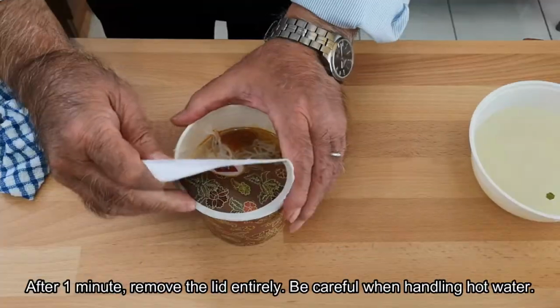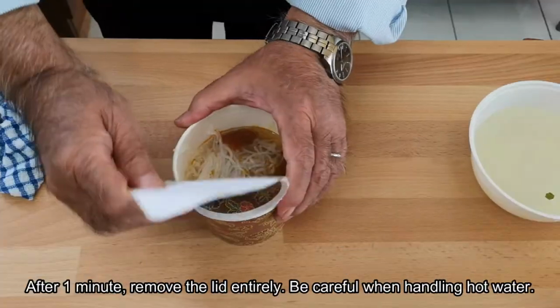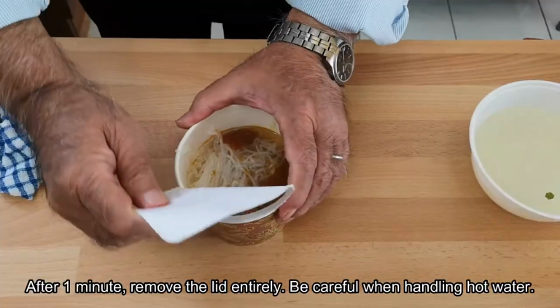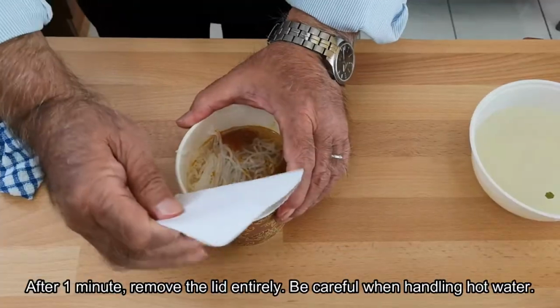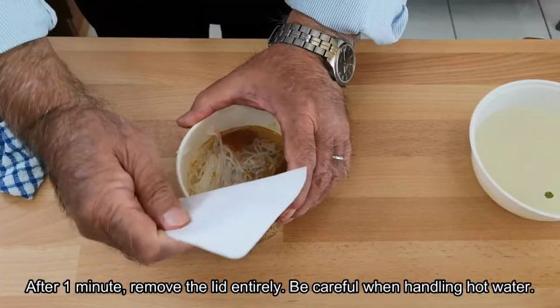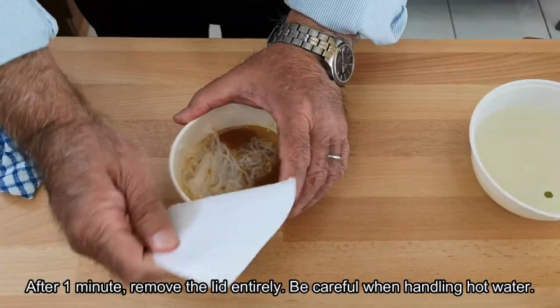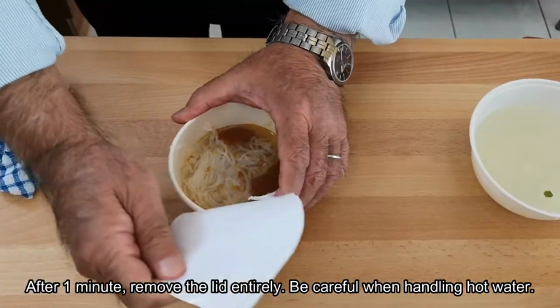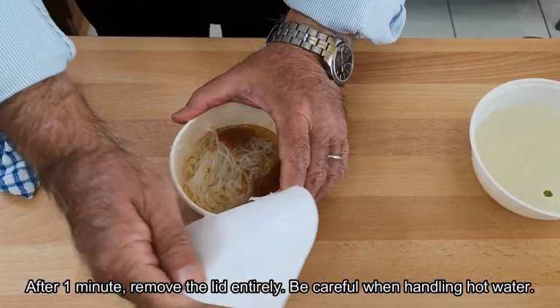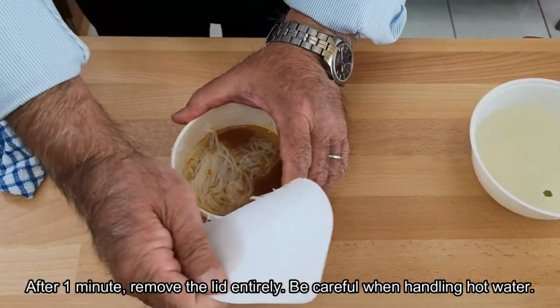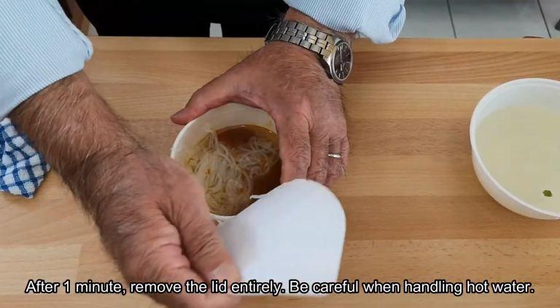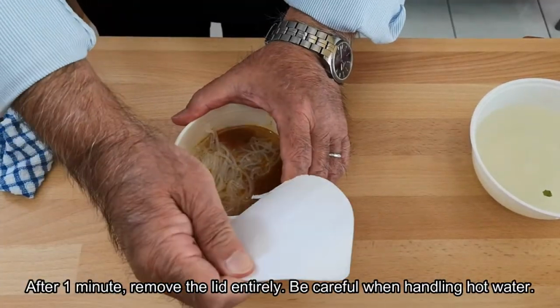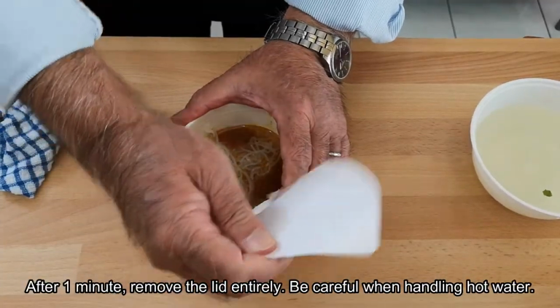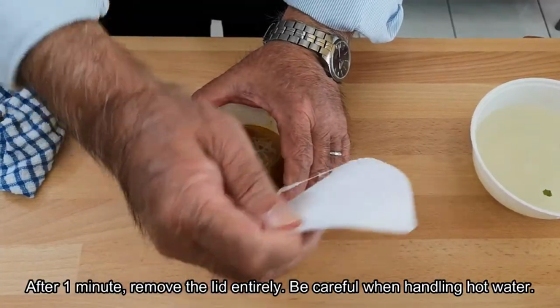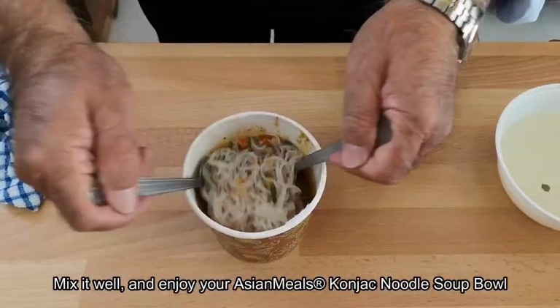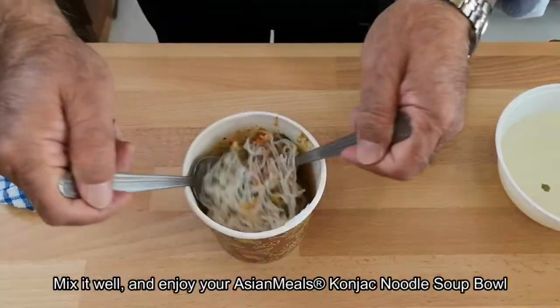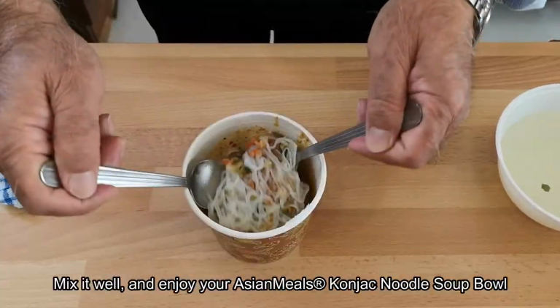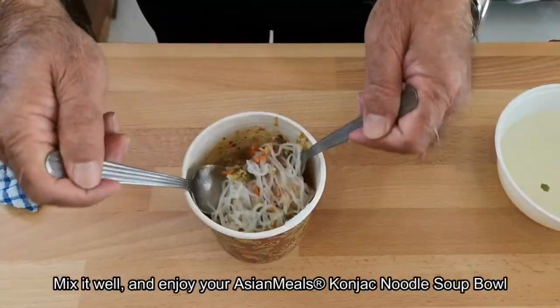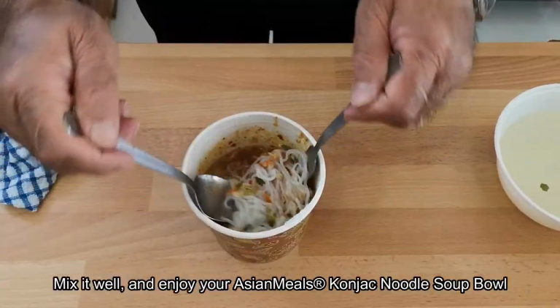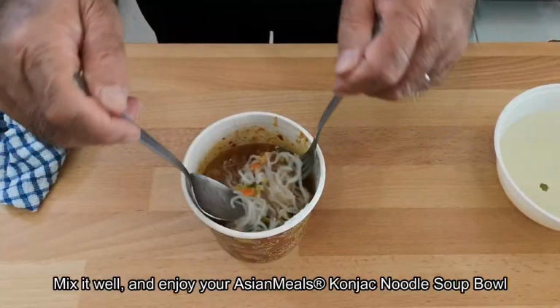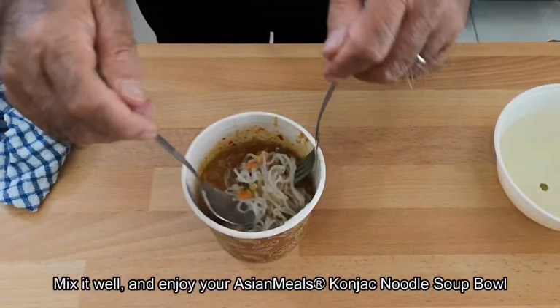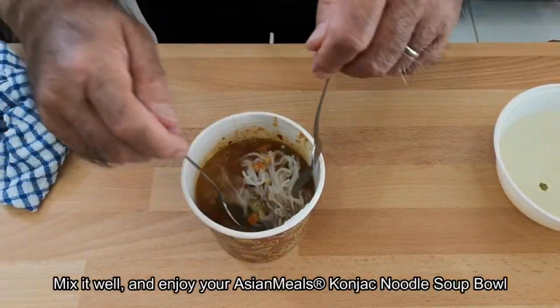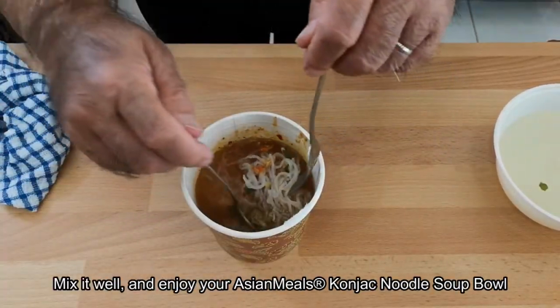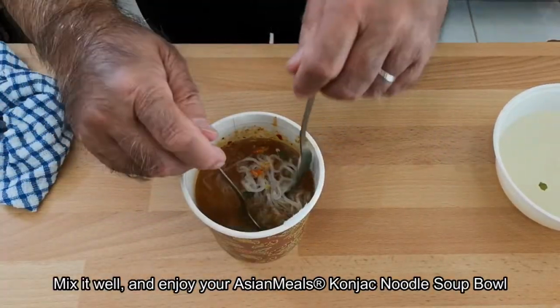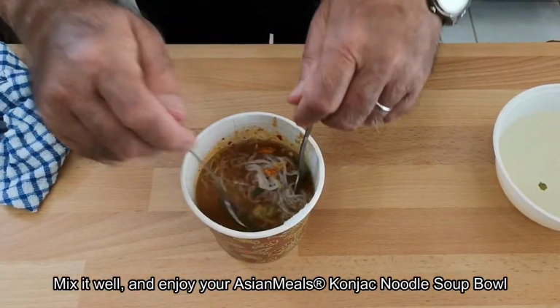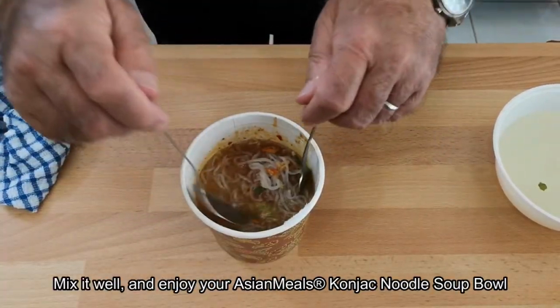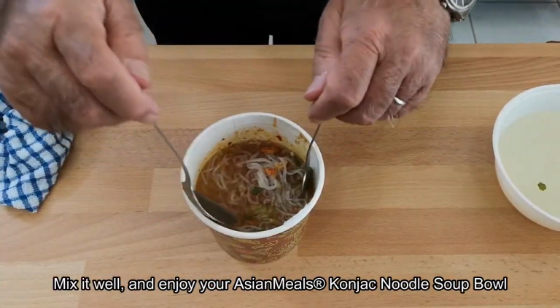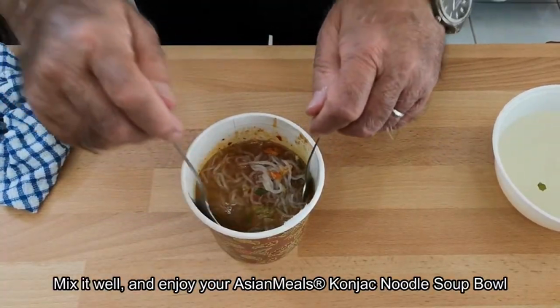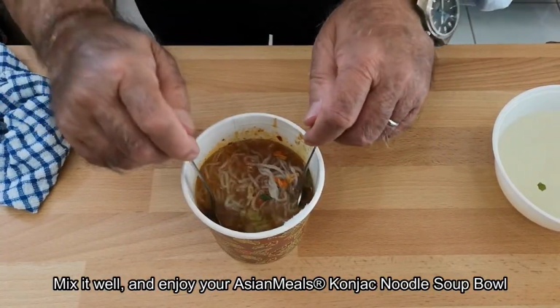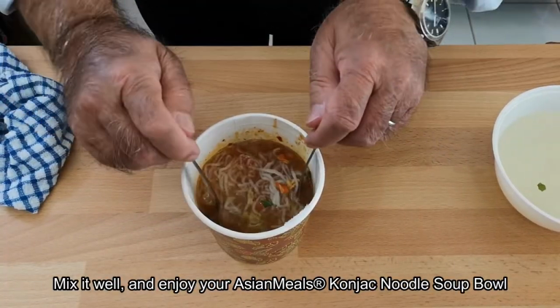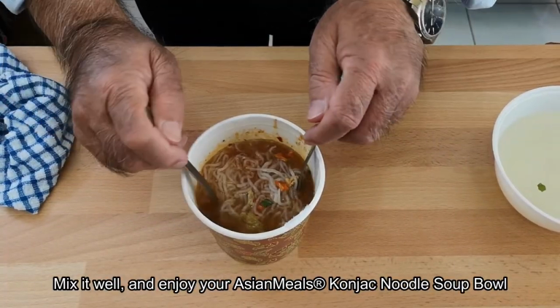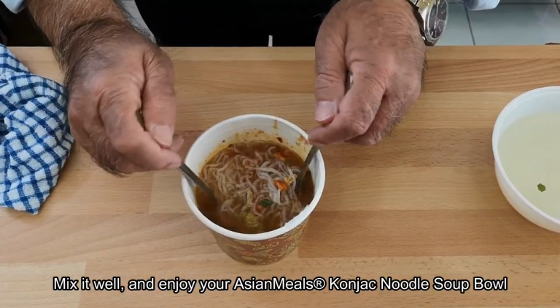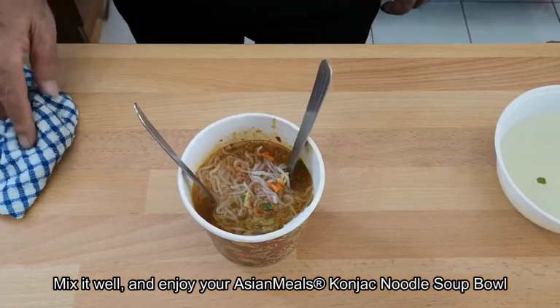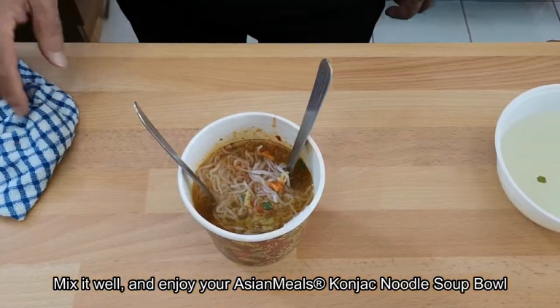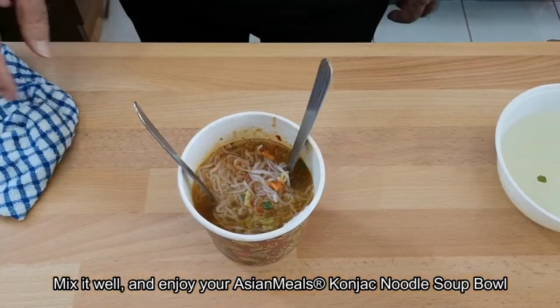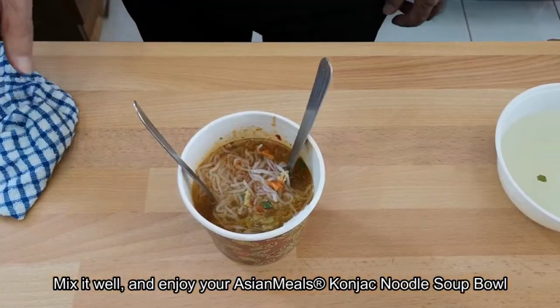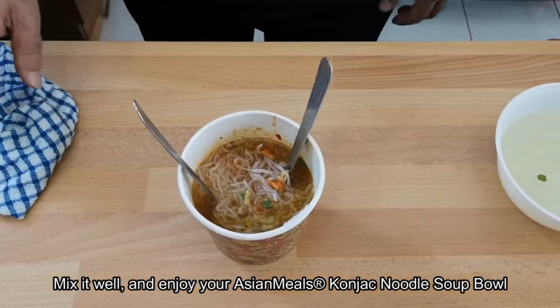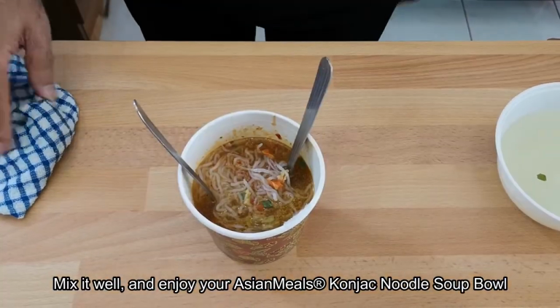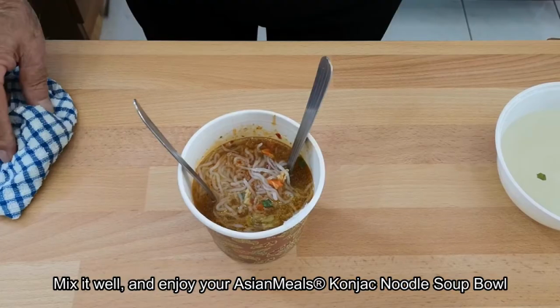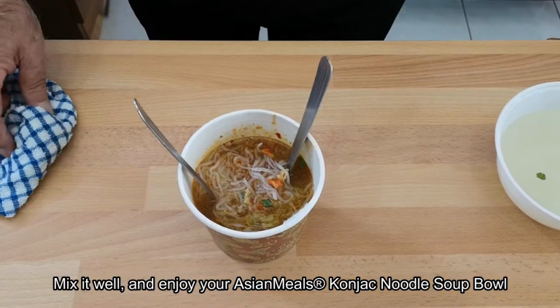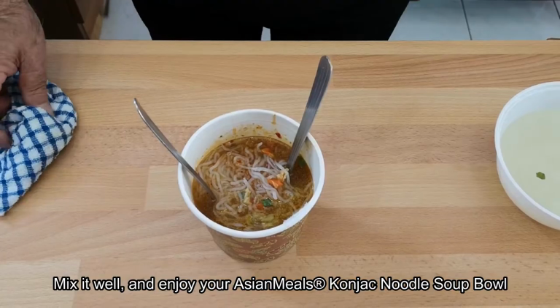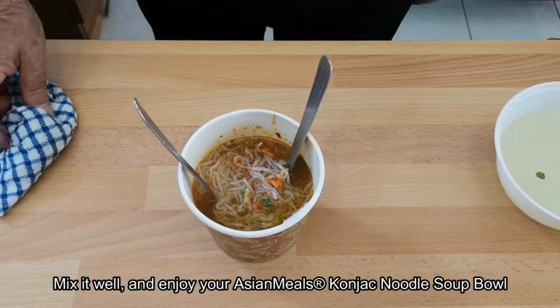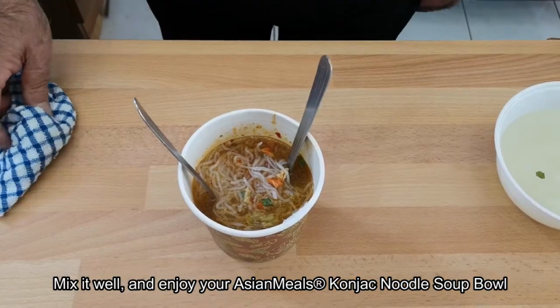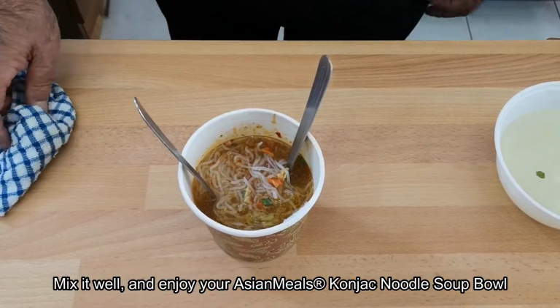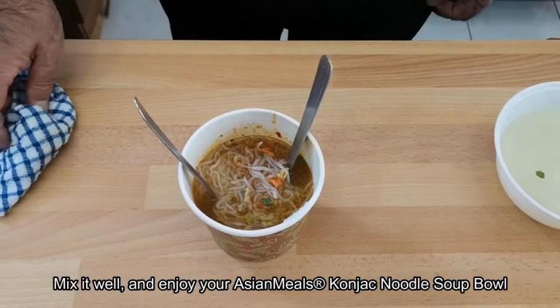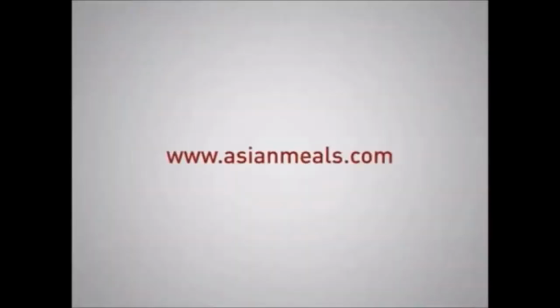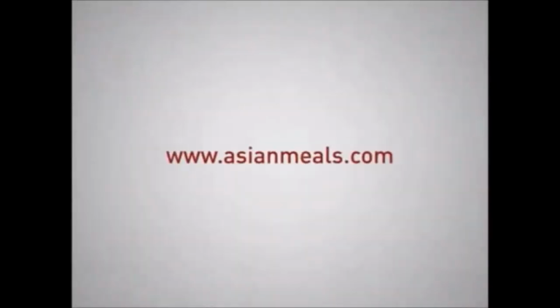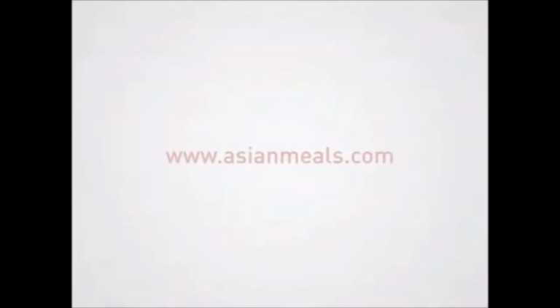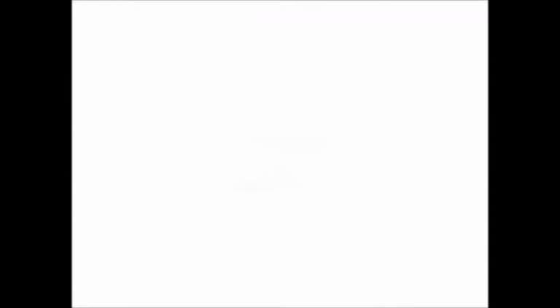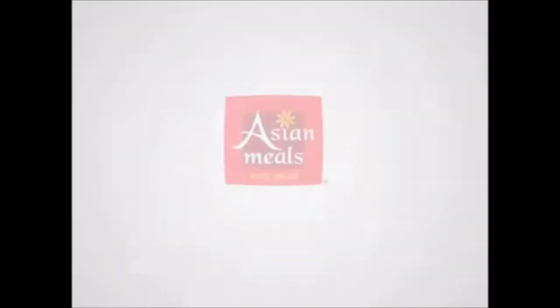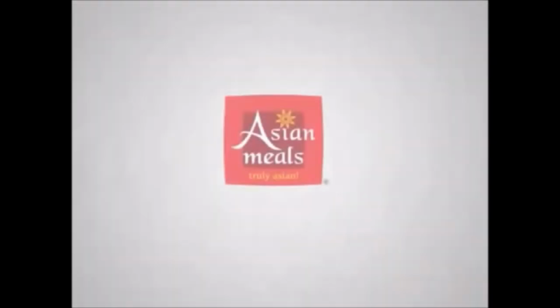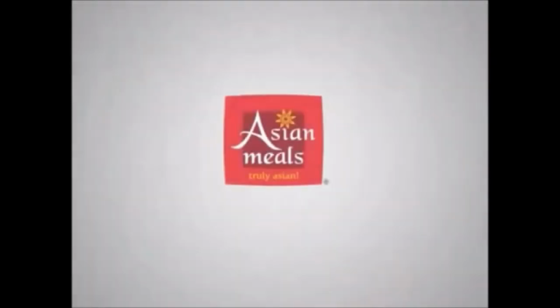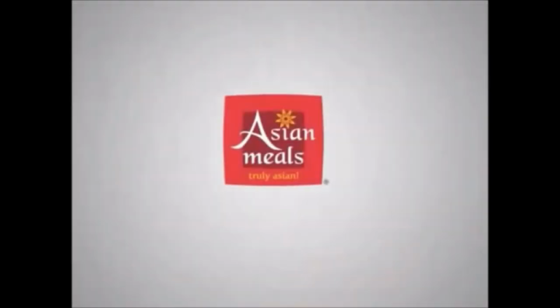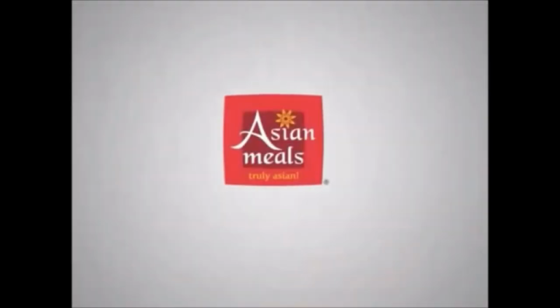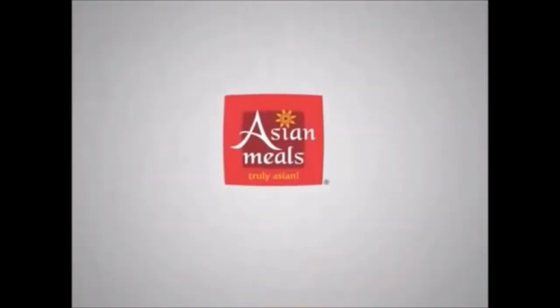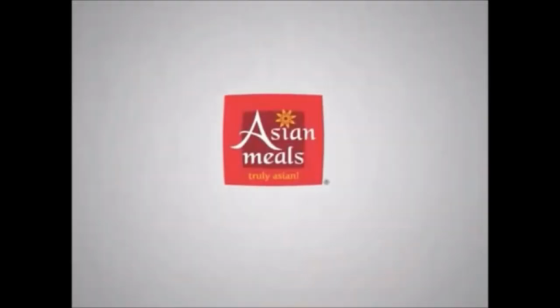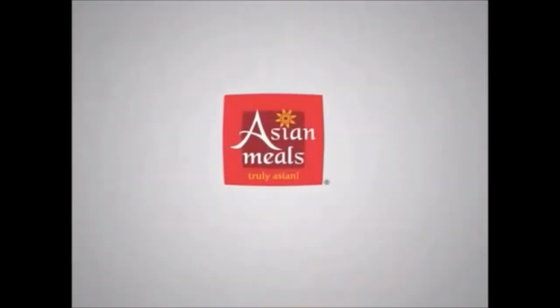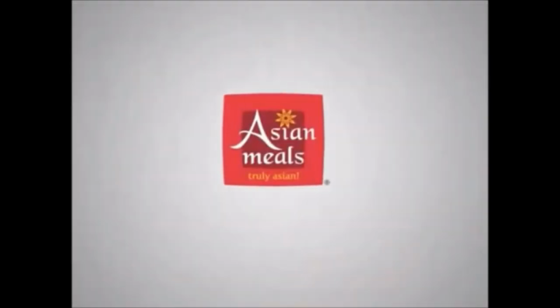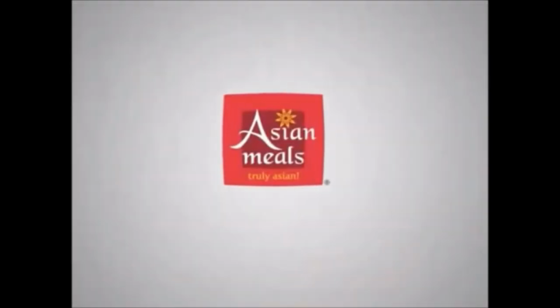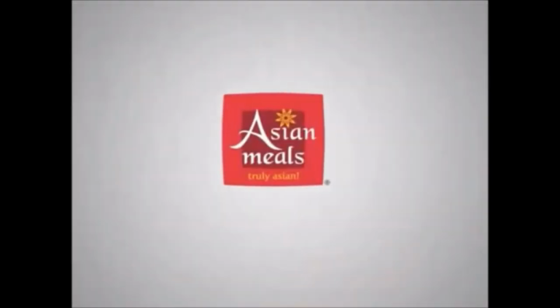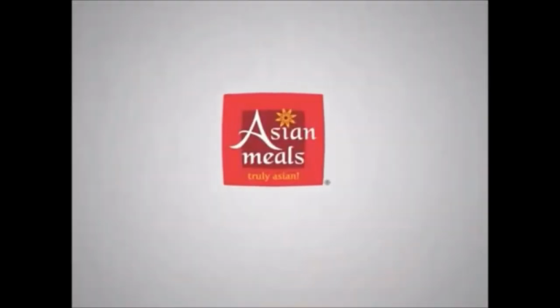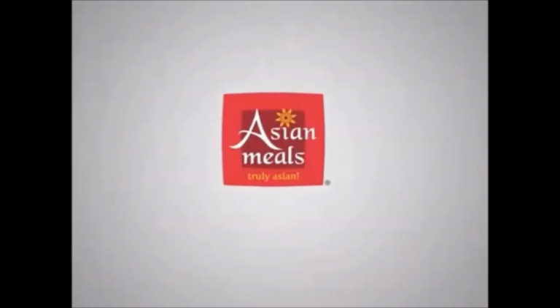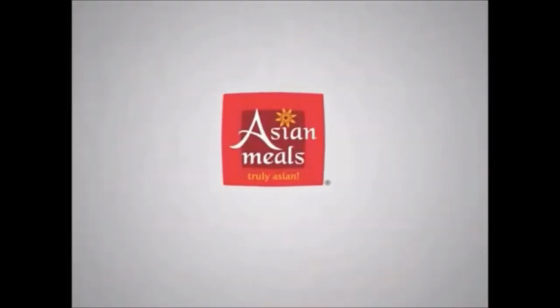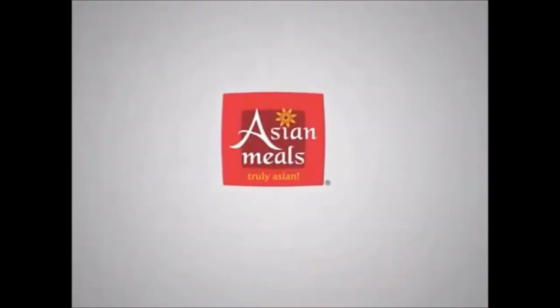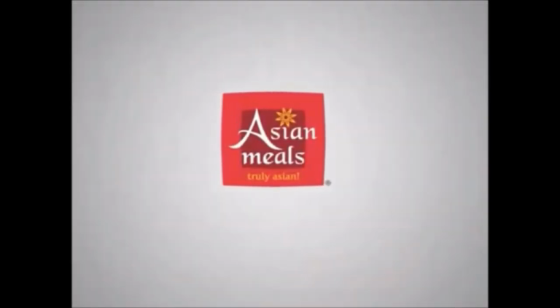Remove the lid entirely and give it a good mix. You have your konjac tom yum soup noodle. Asian meals — truly Asian.